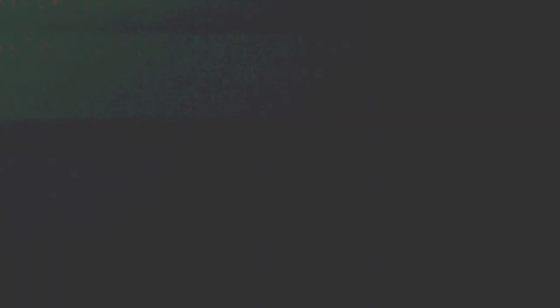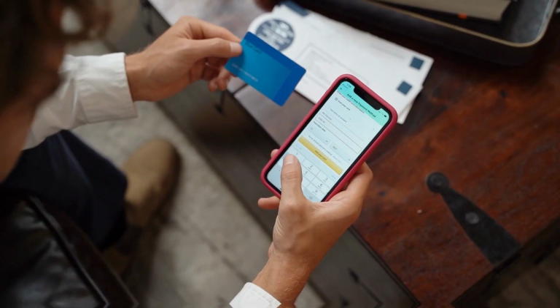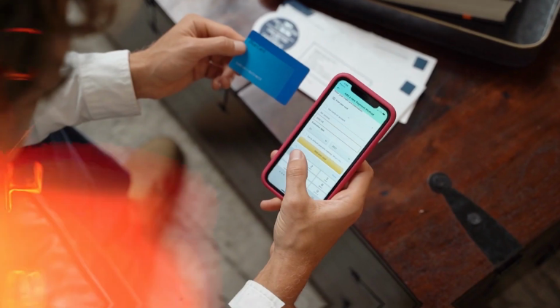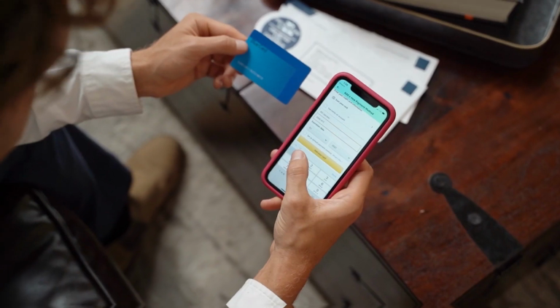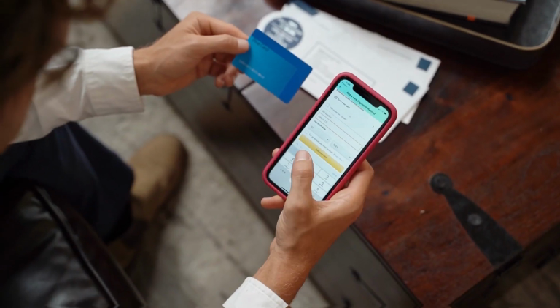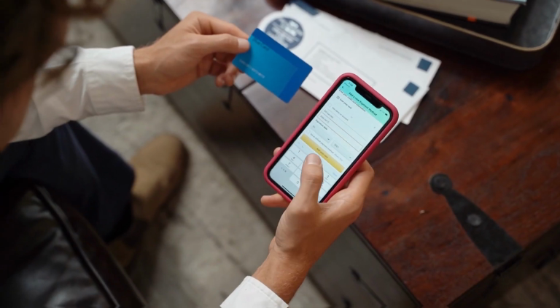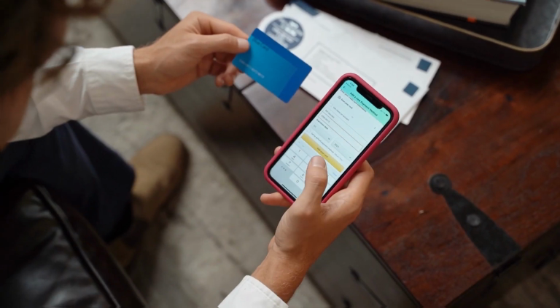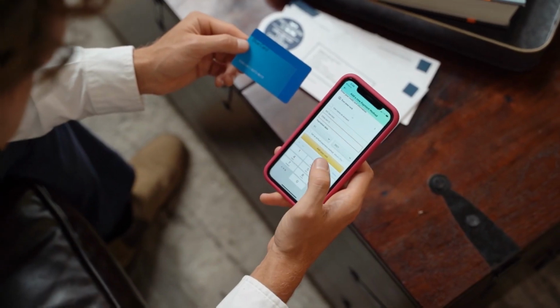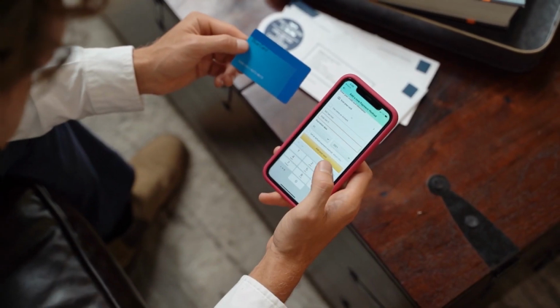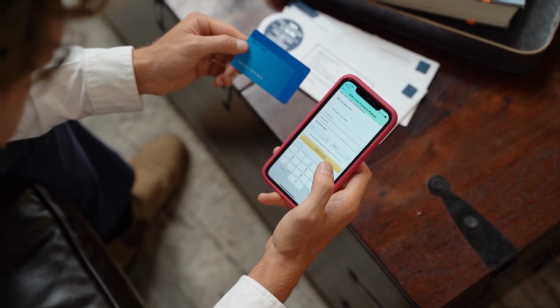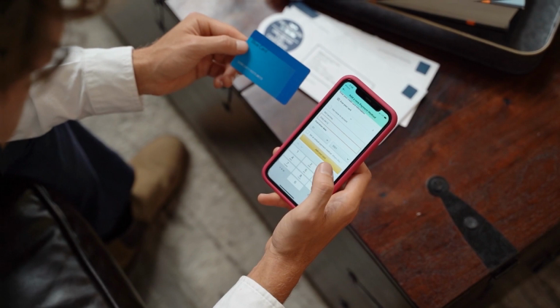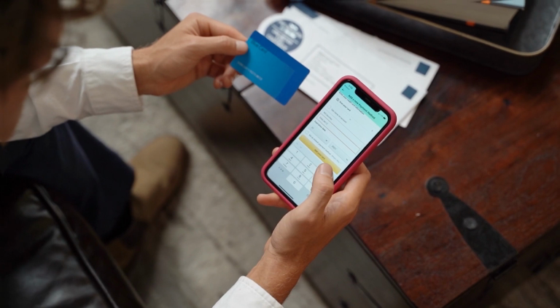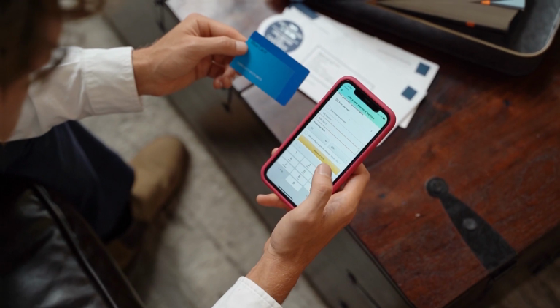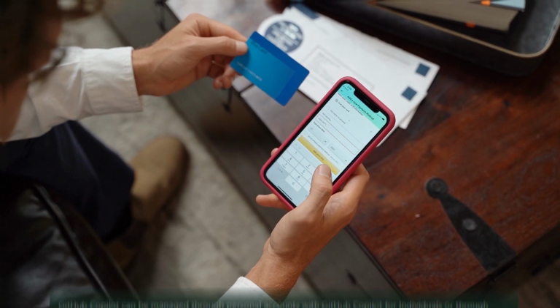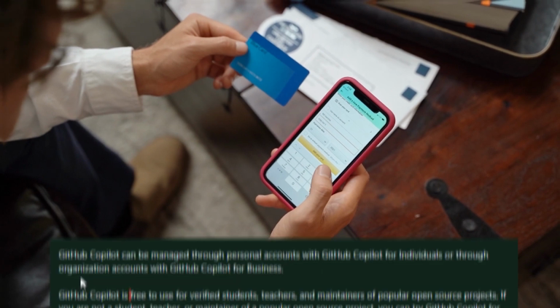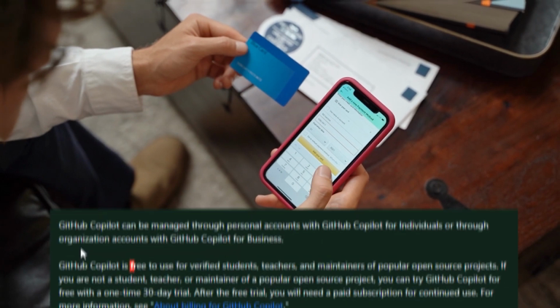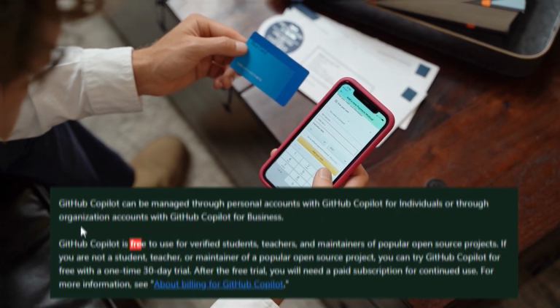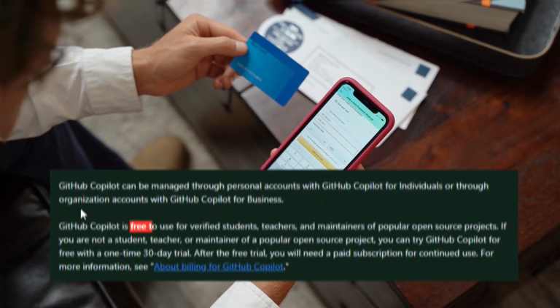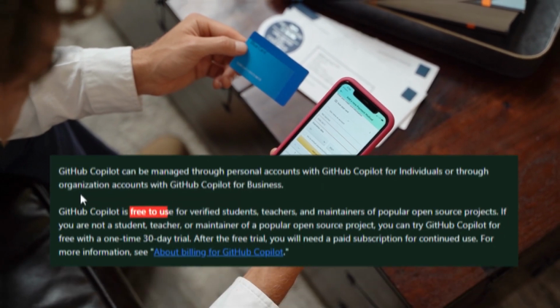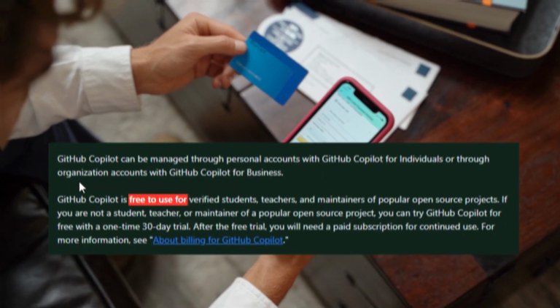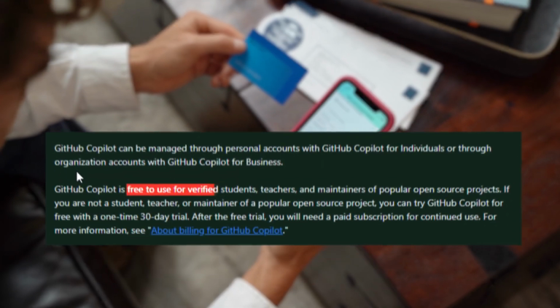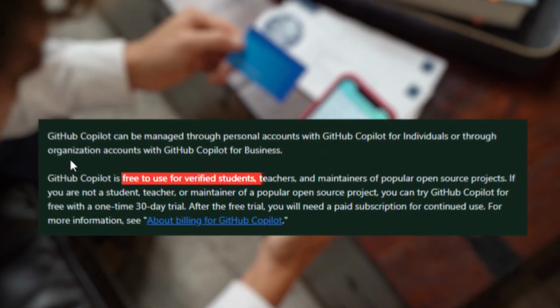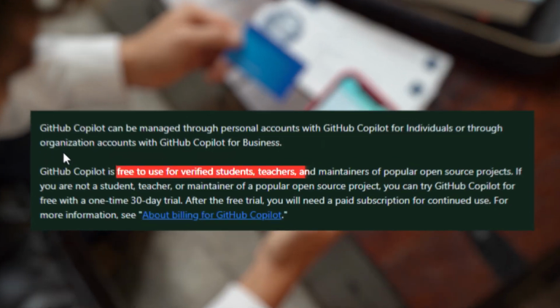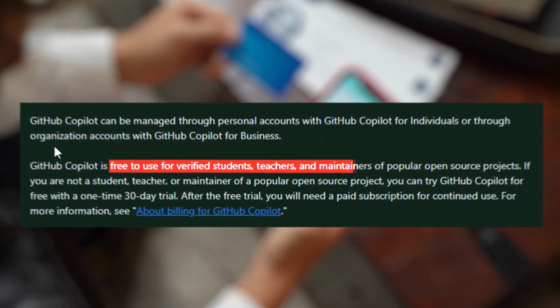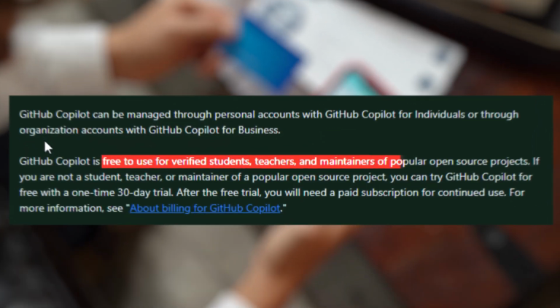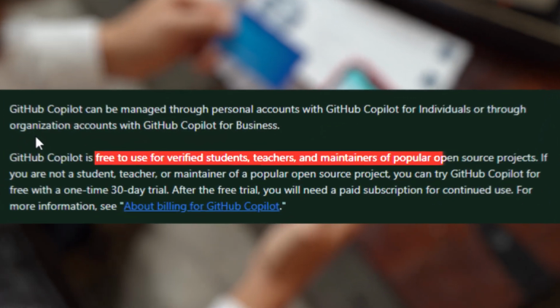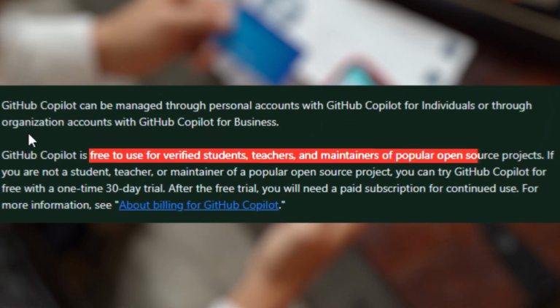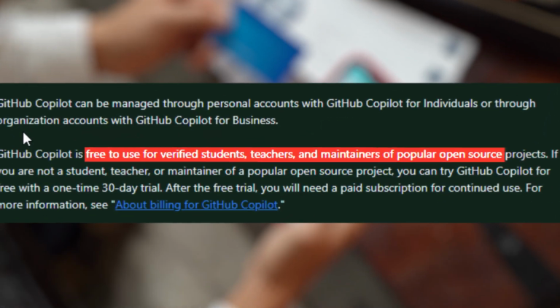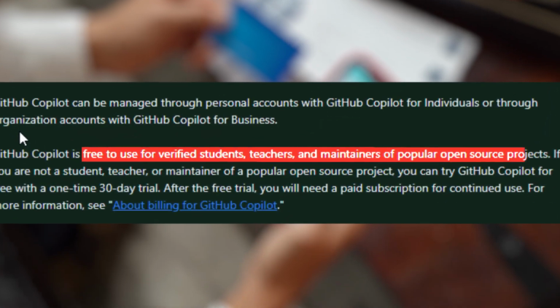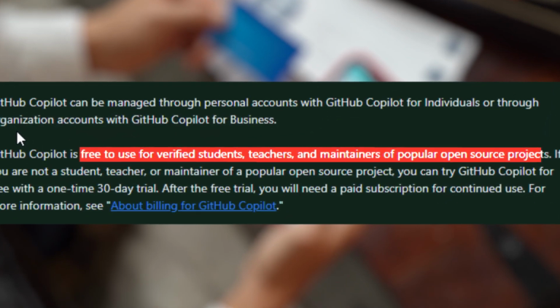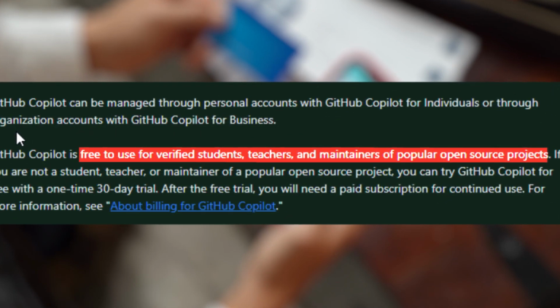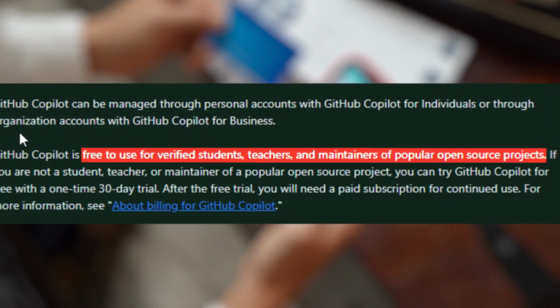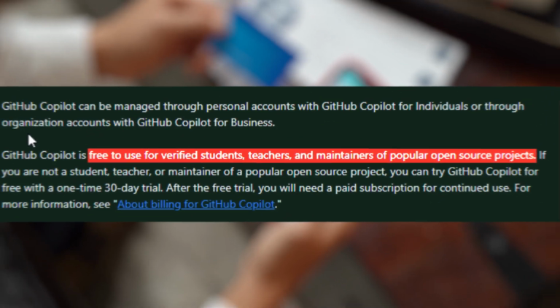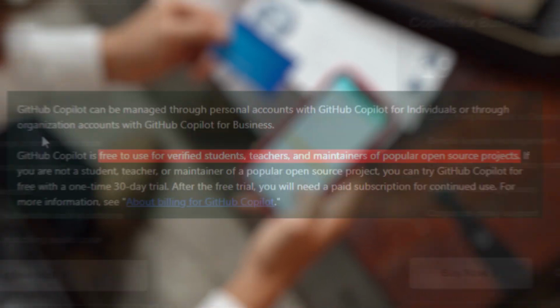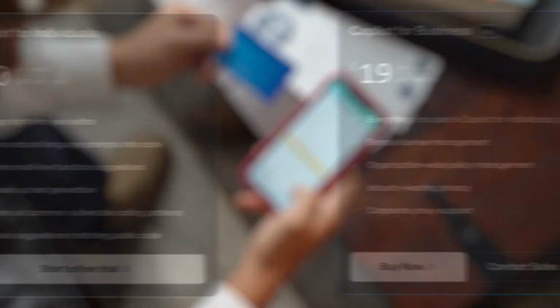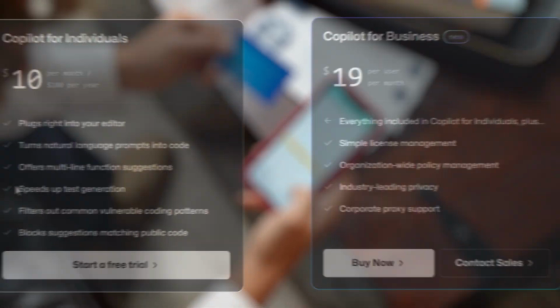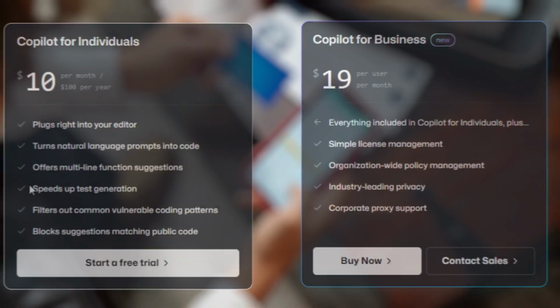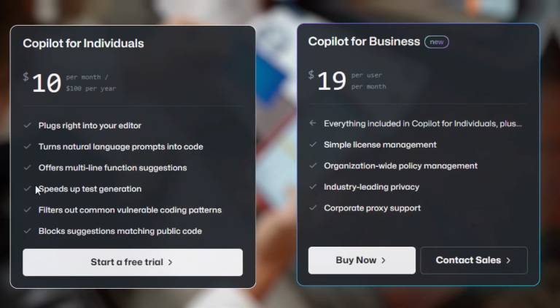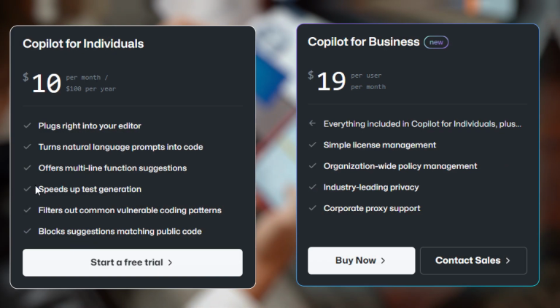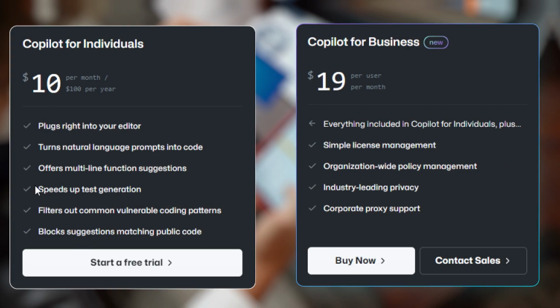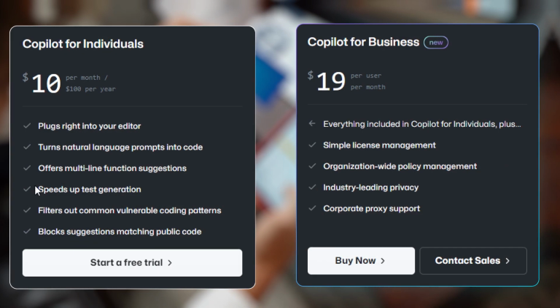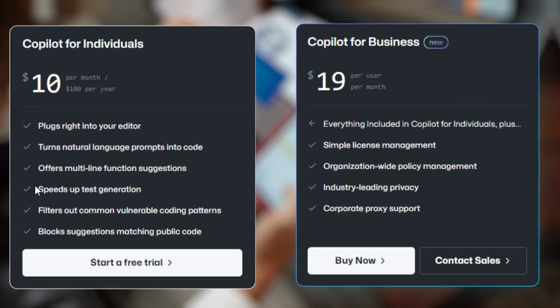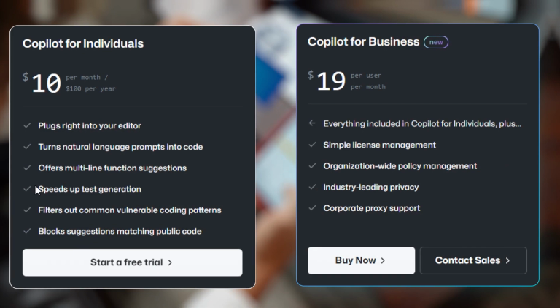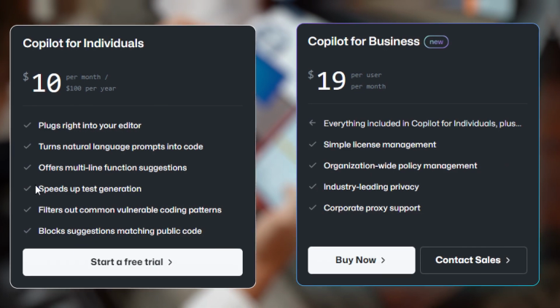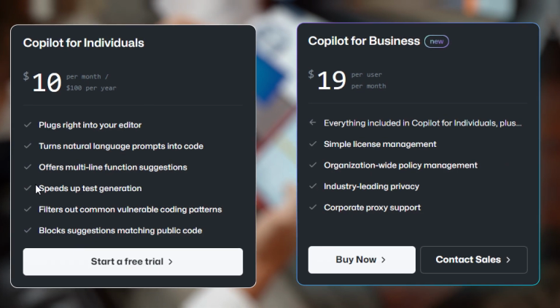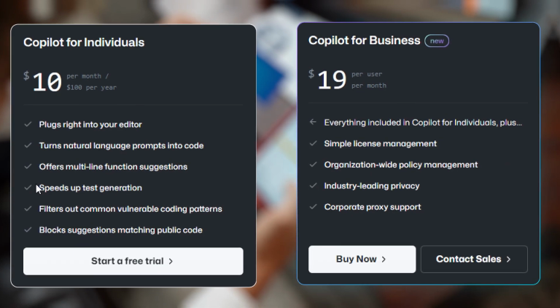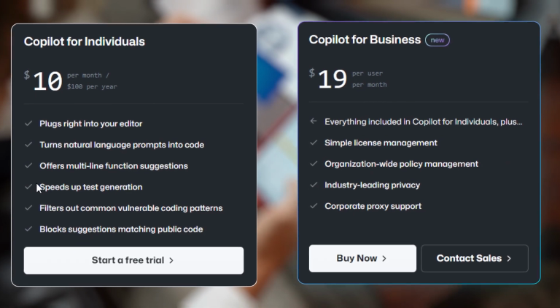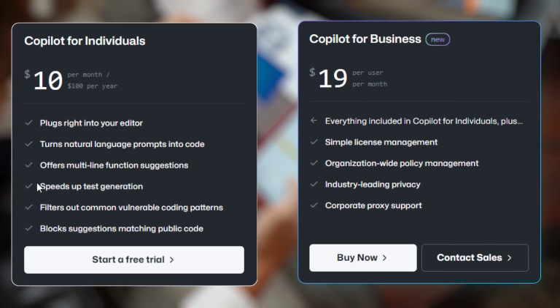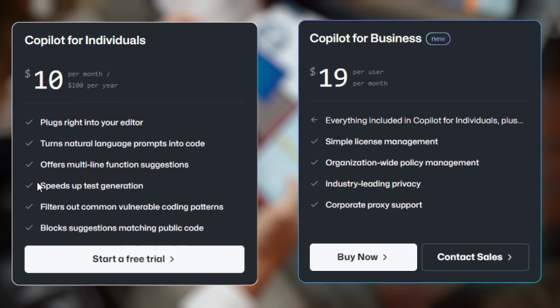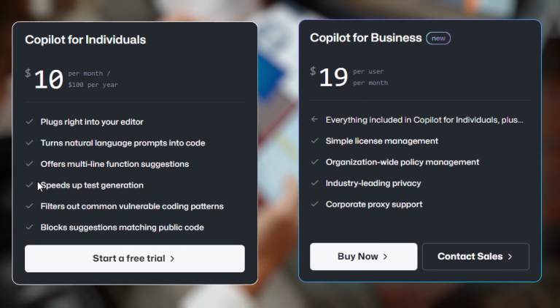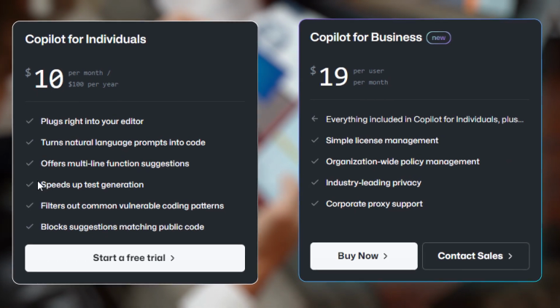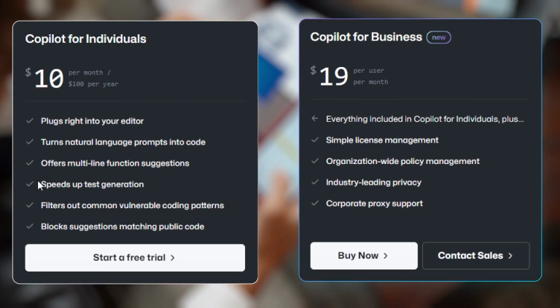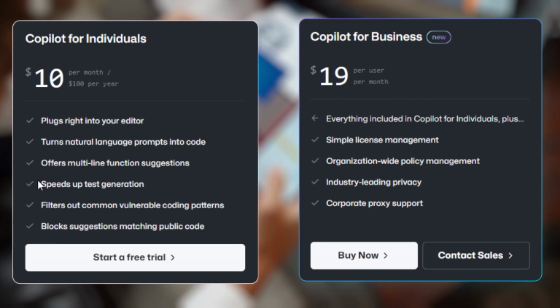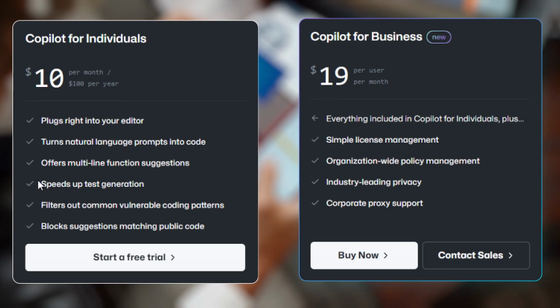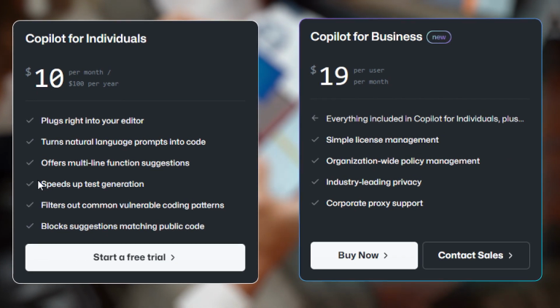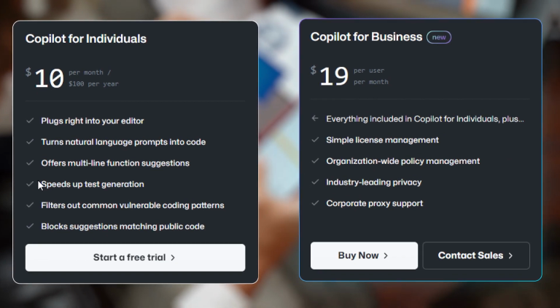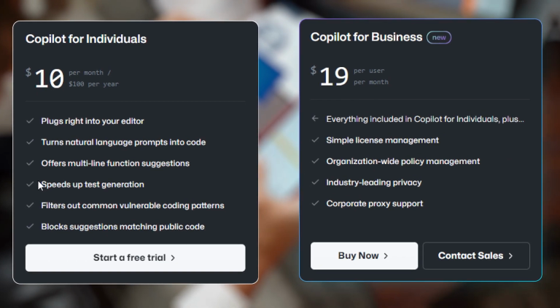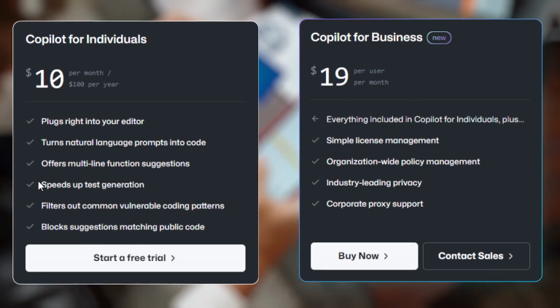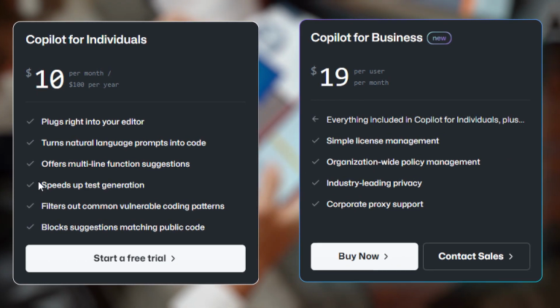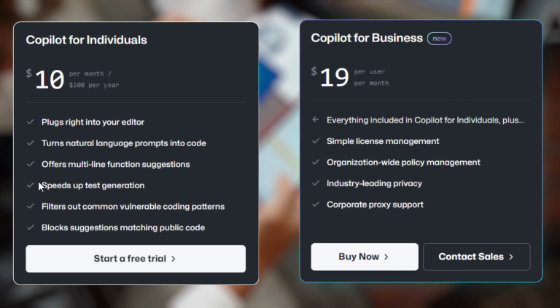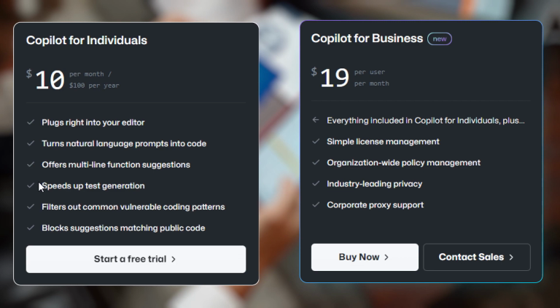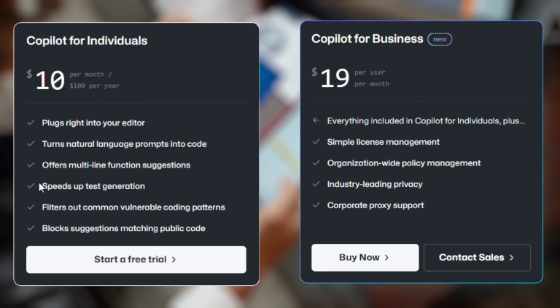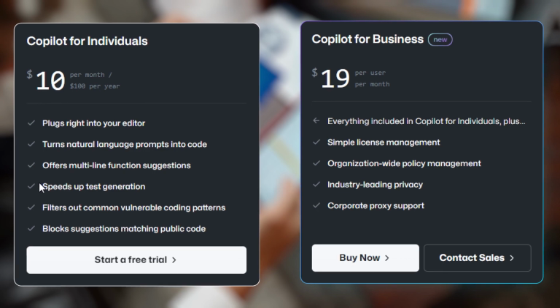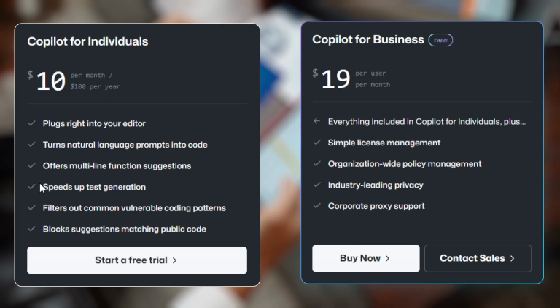In terms of cost, GitHub Copilot is available for free, while GitHub Copilot X is a paid service that requires a subscription.